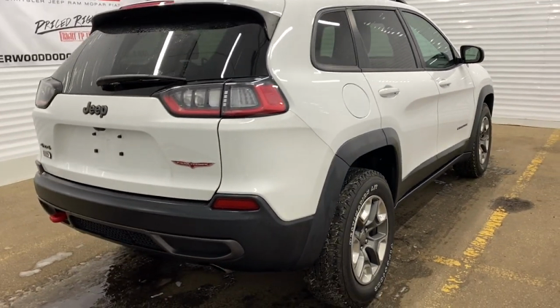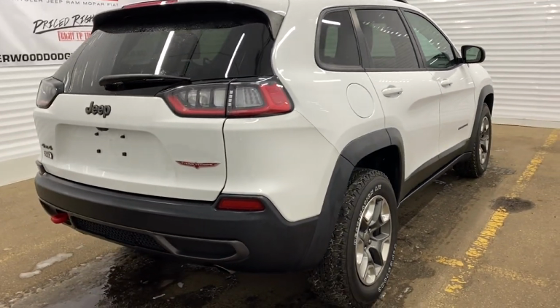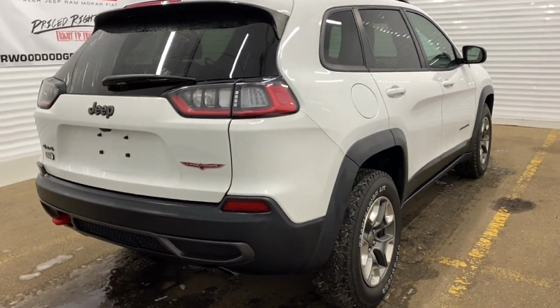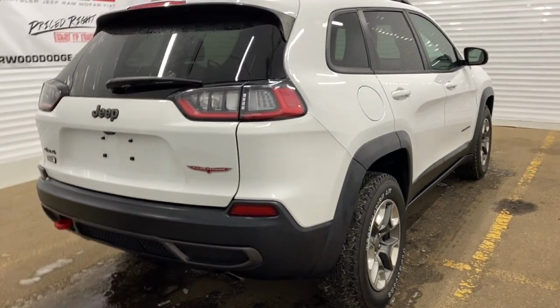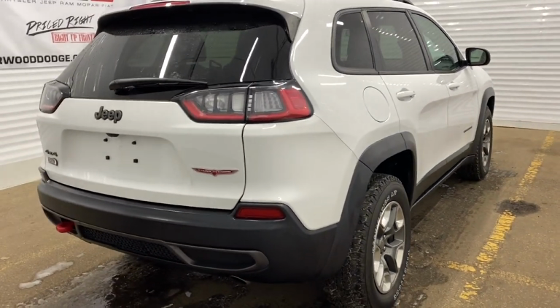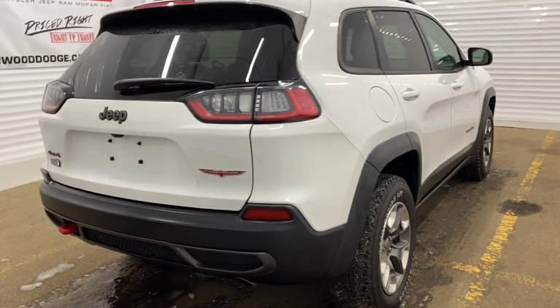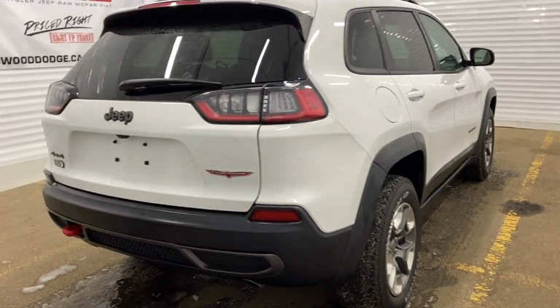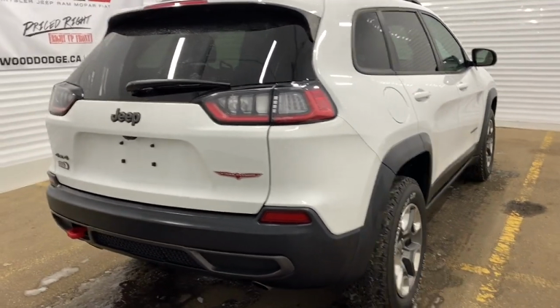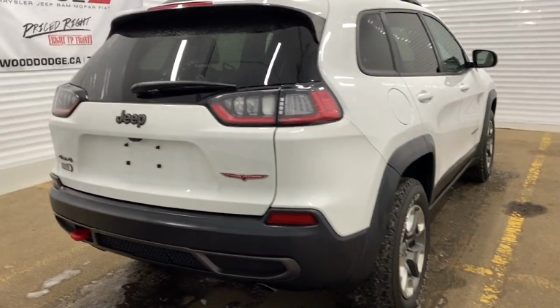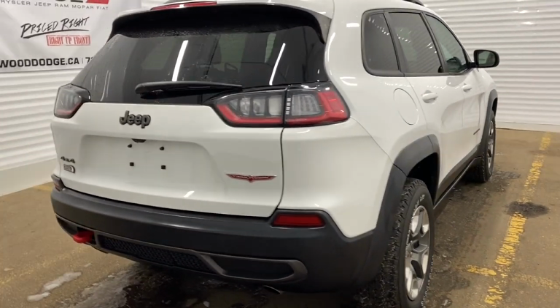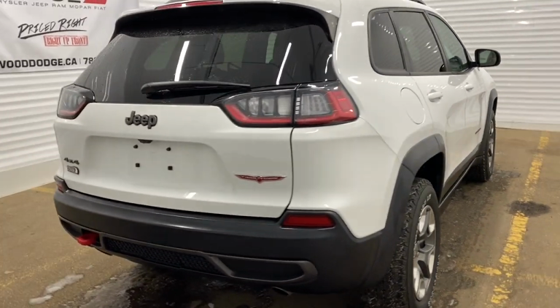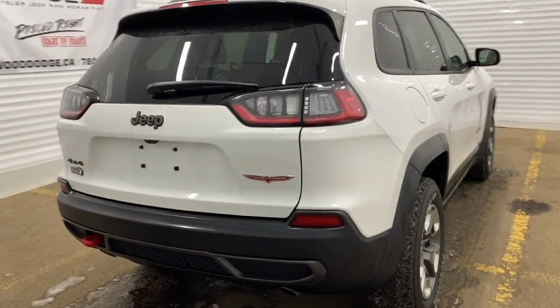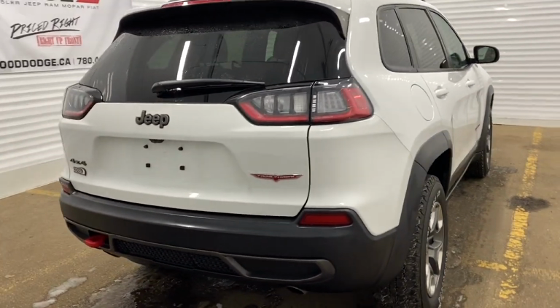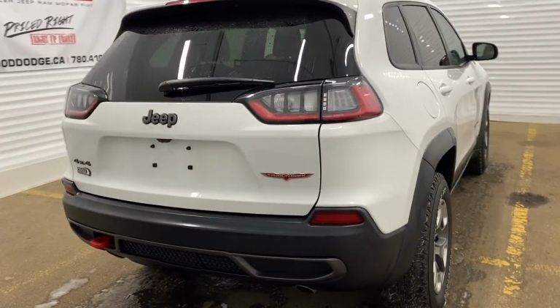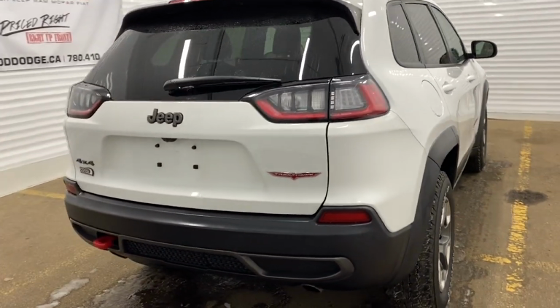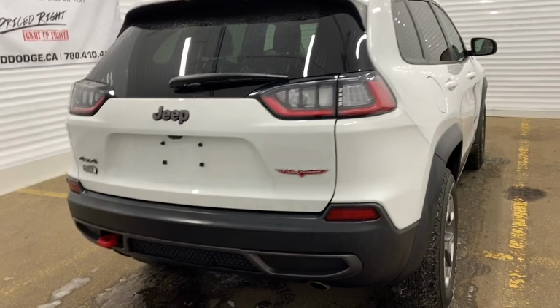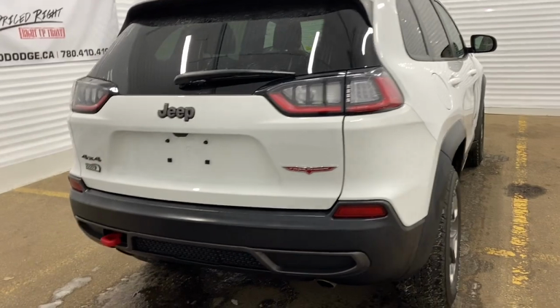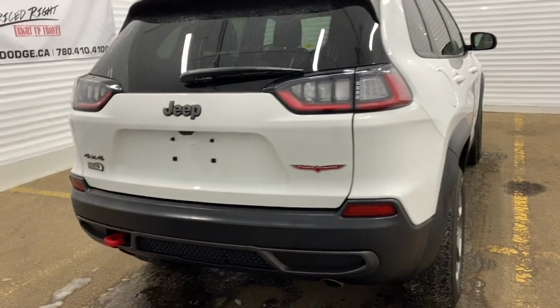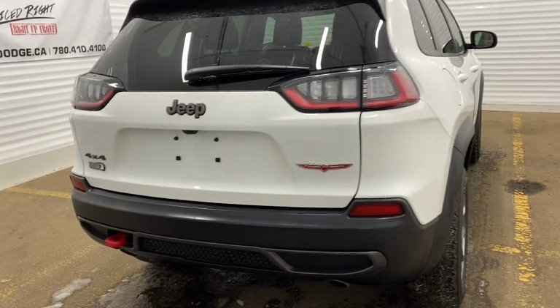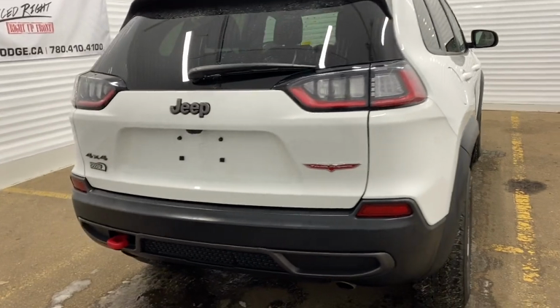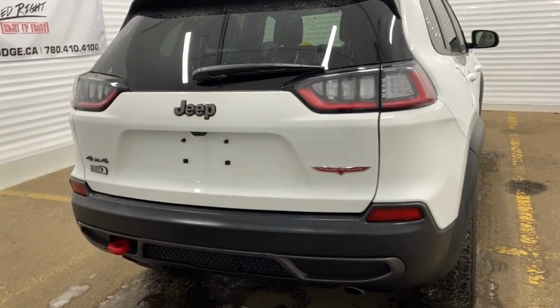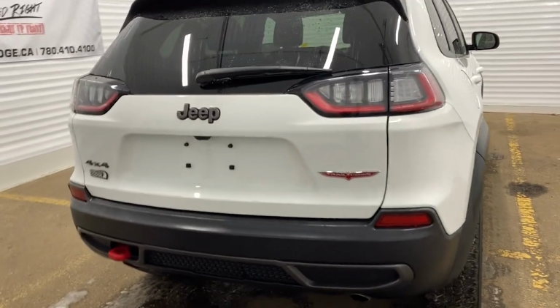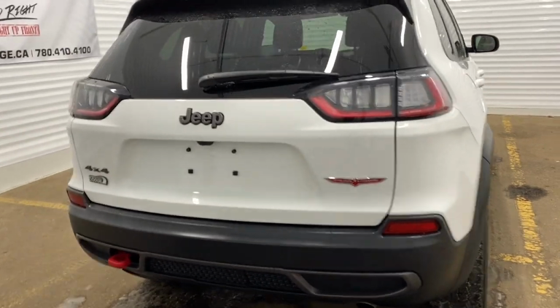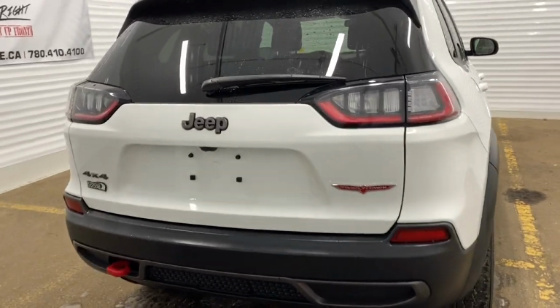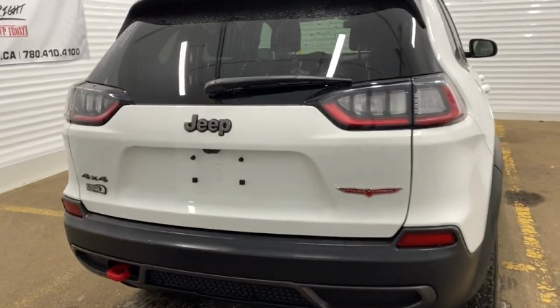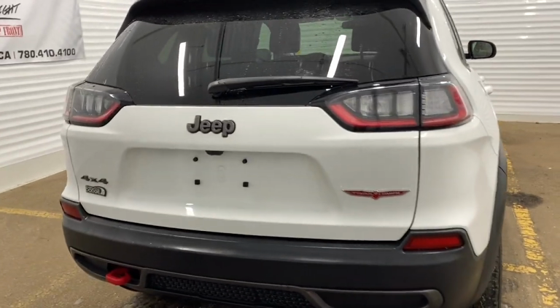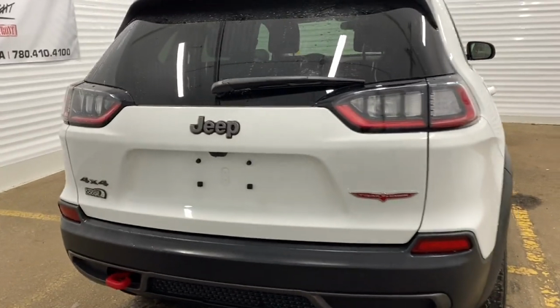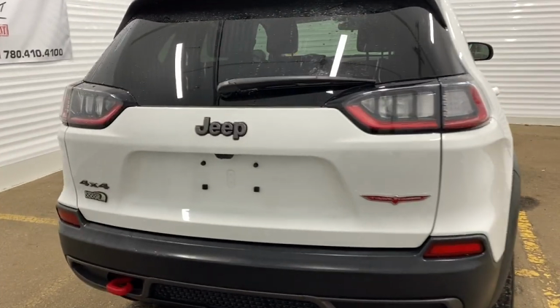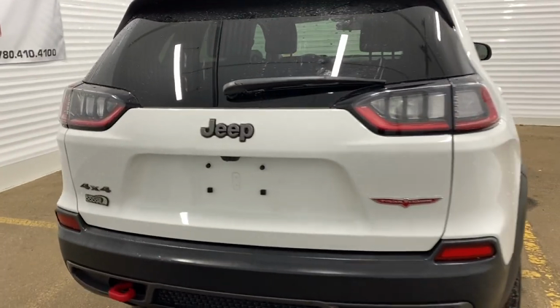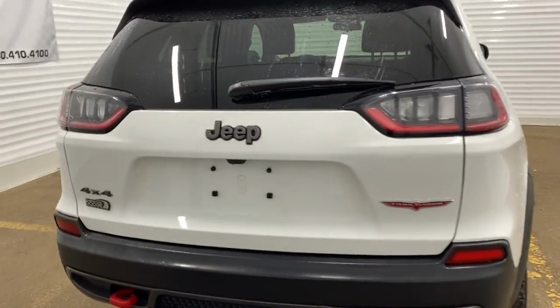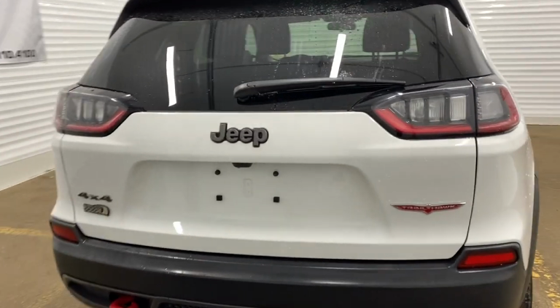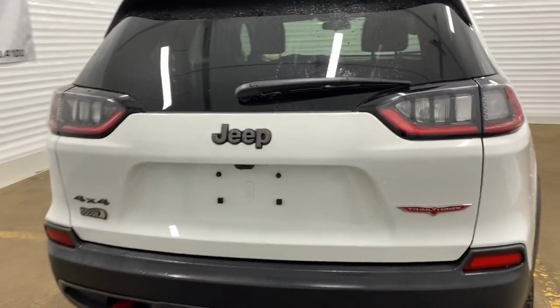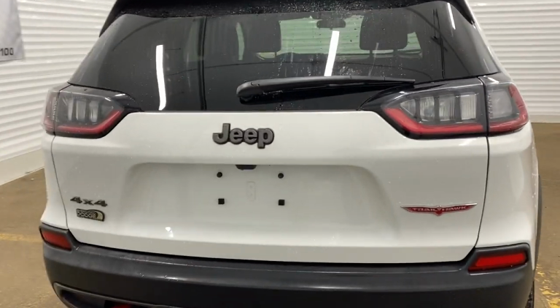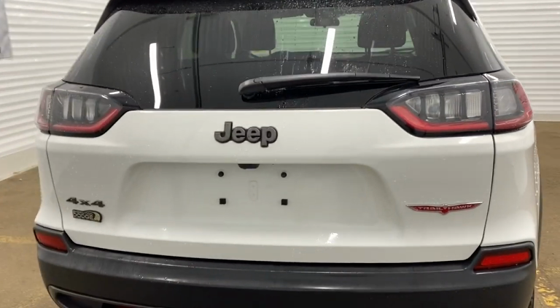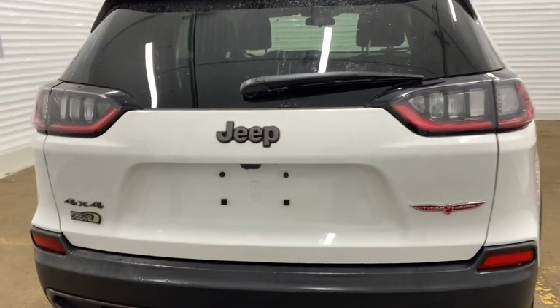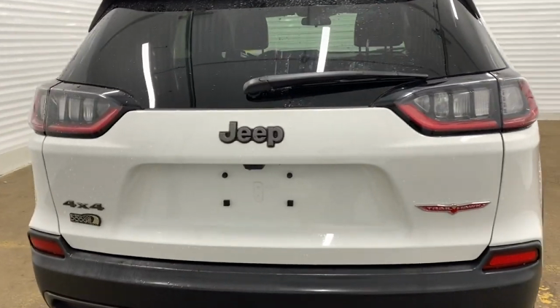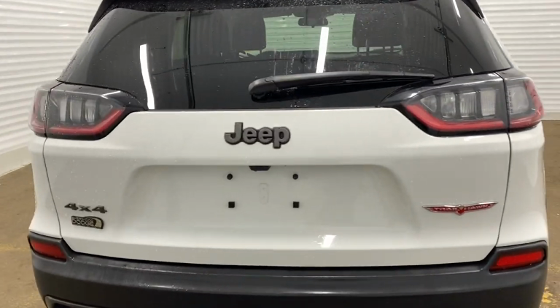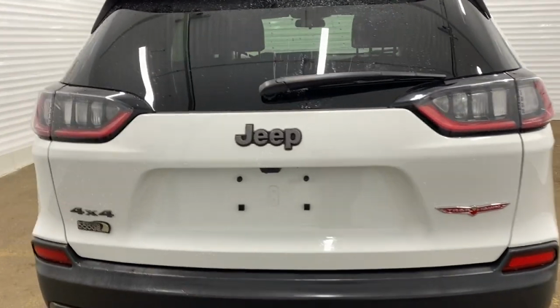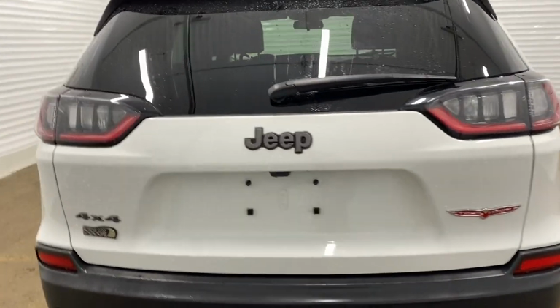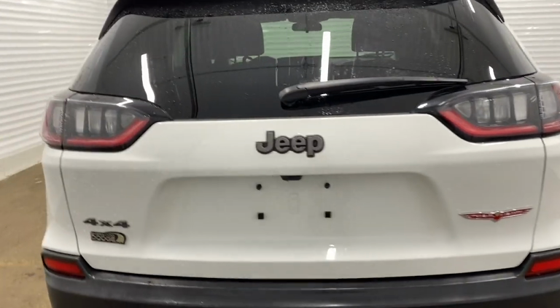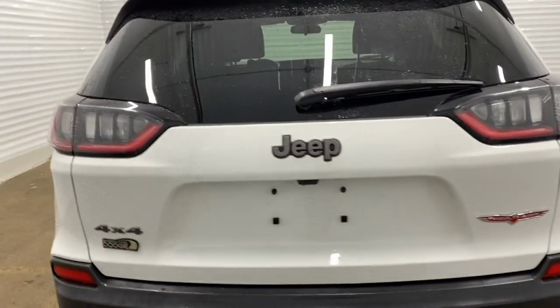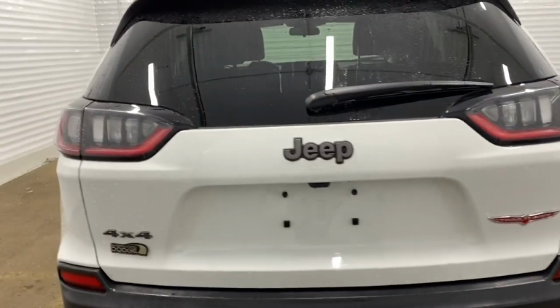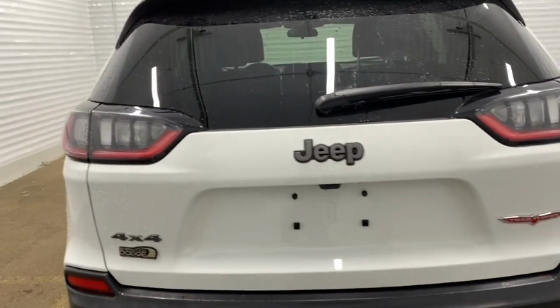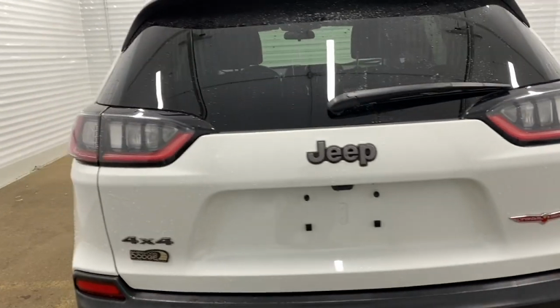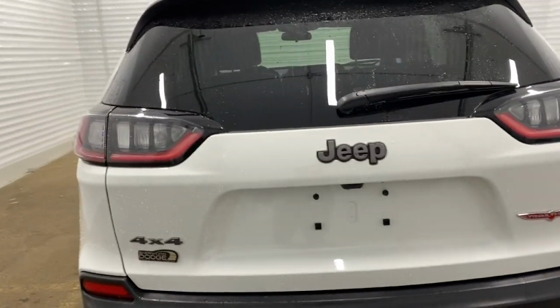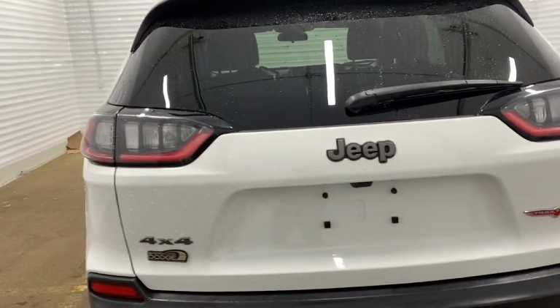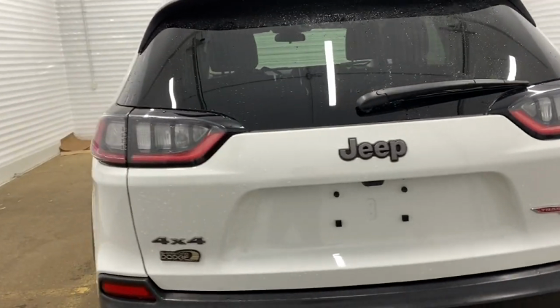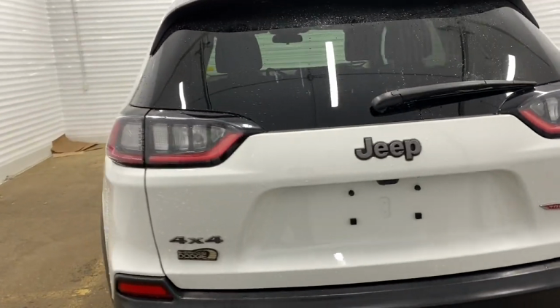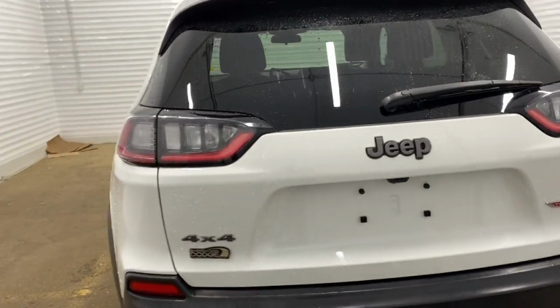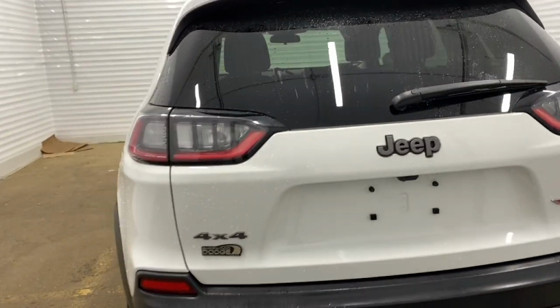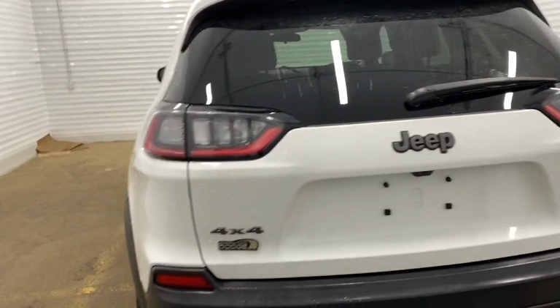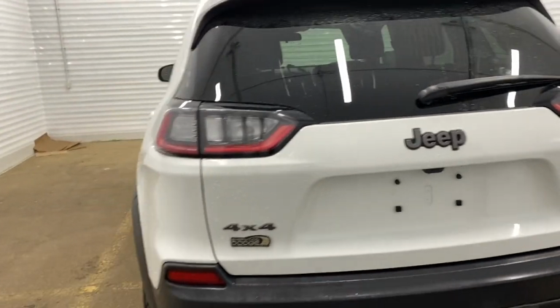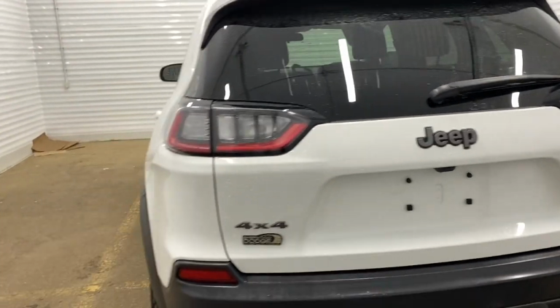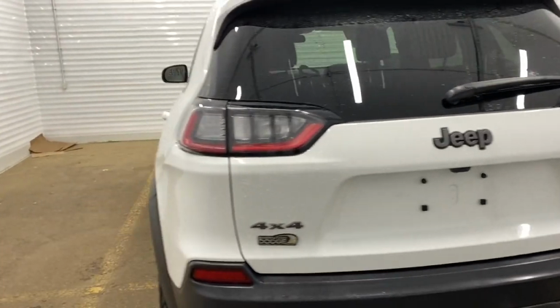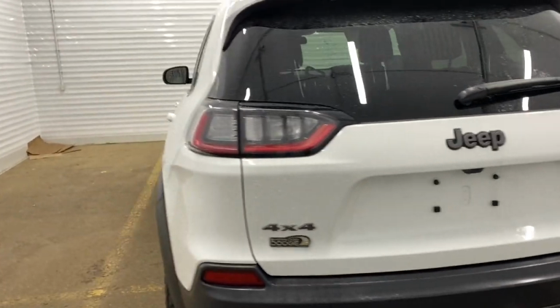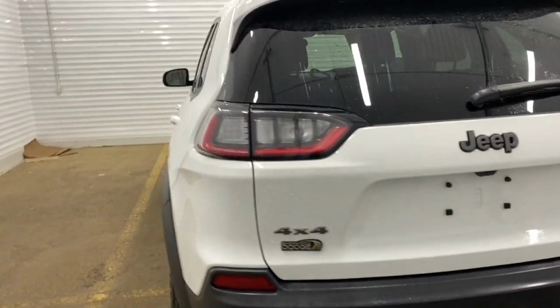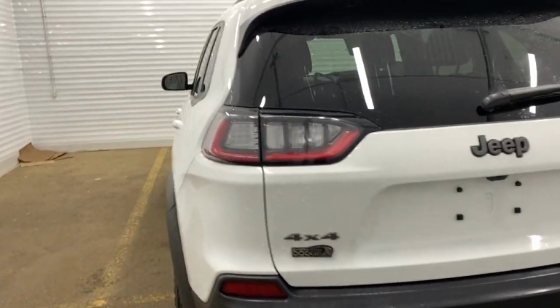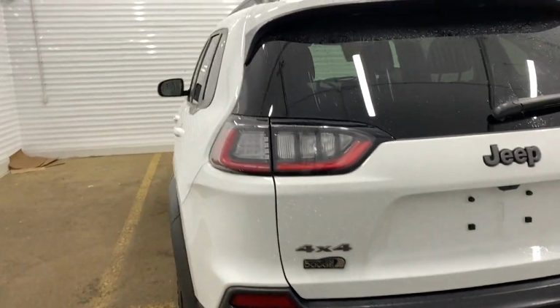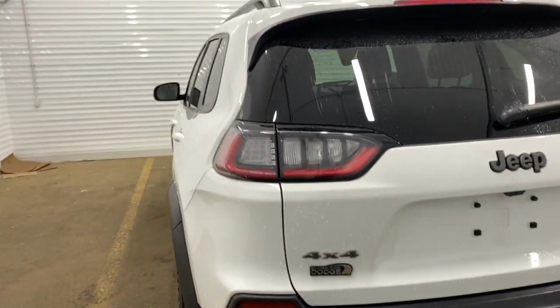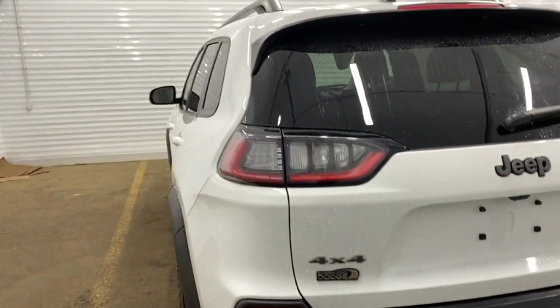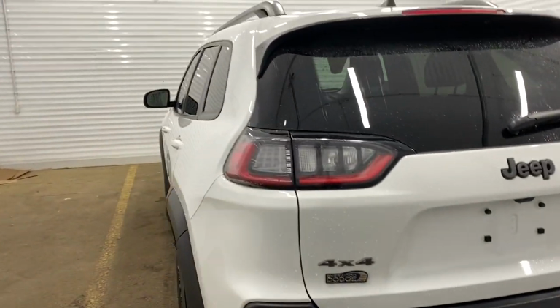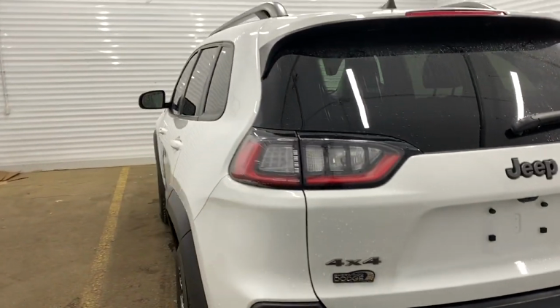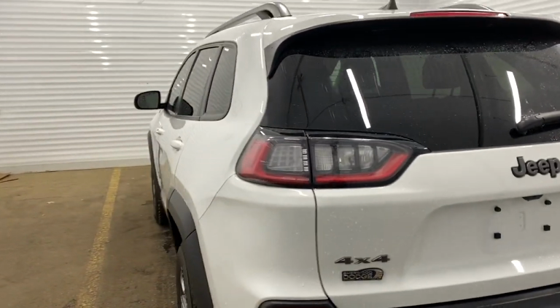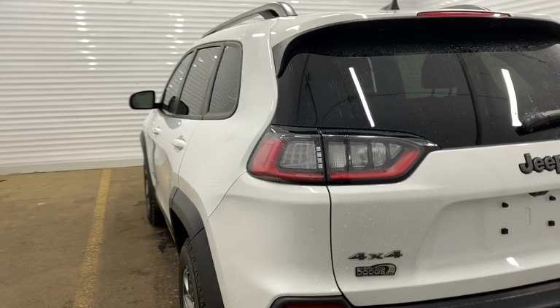This Cherokee also has a backup camera. We will now go take a look on the inside of the vehicle.